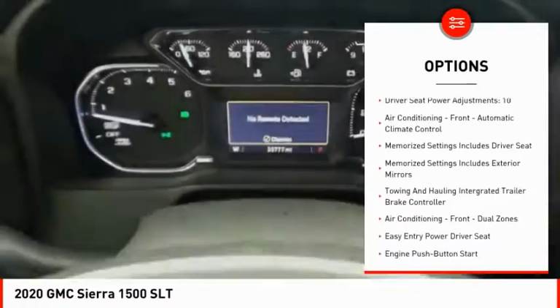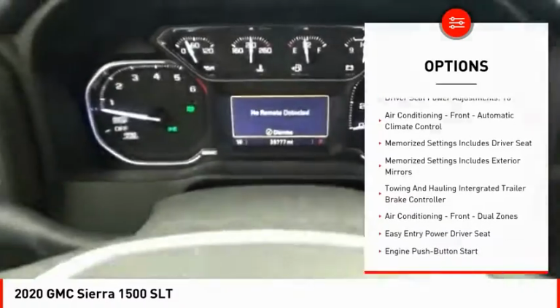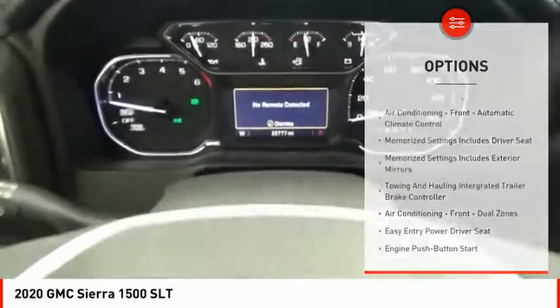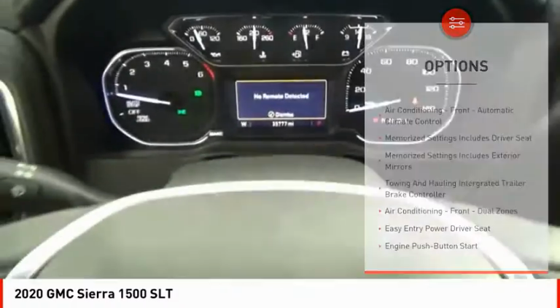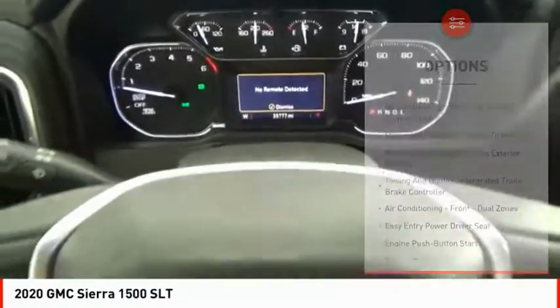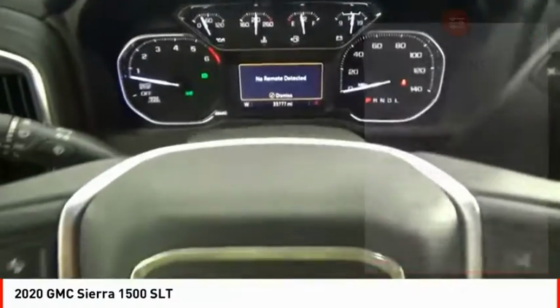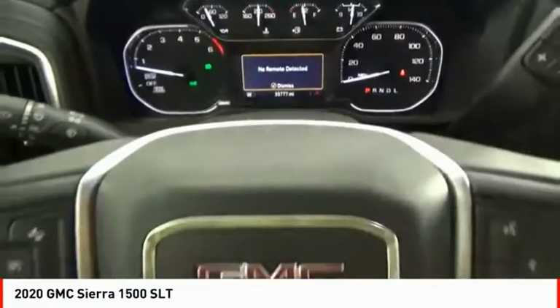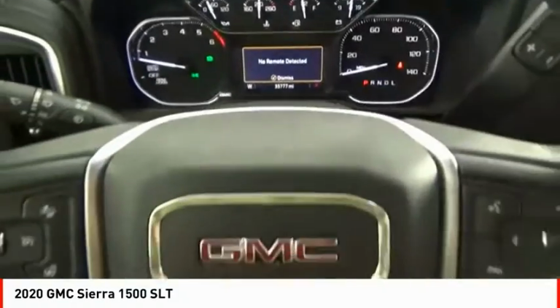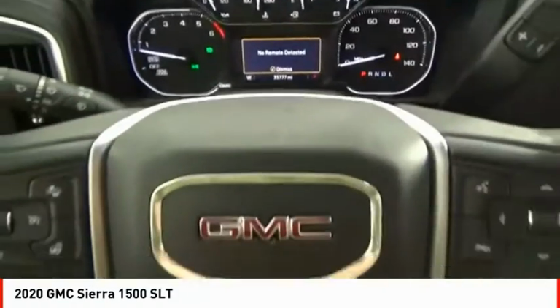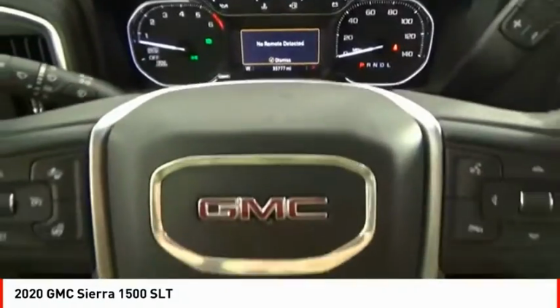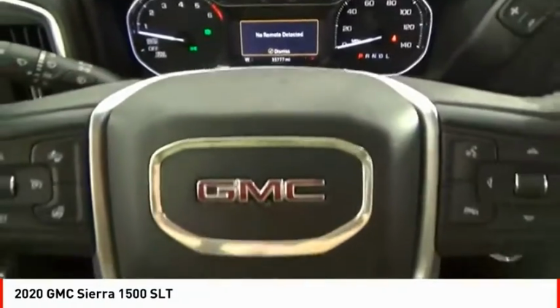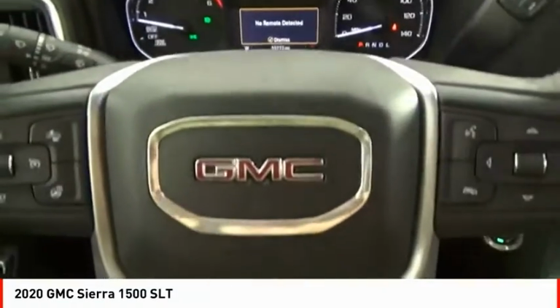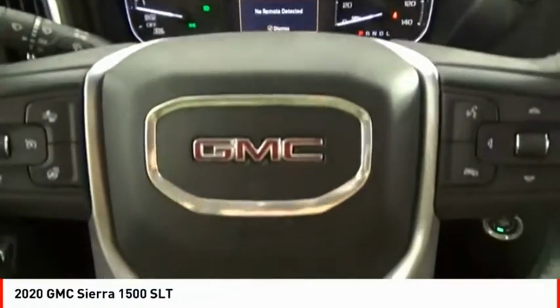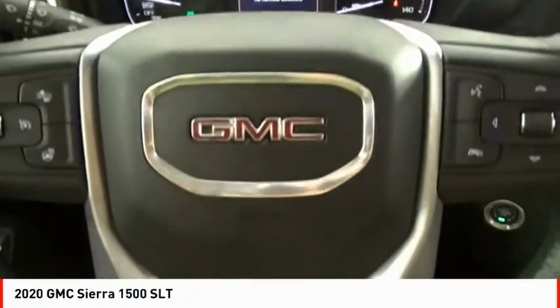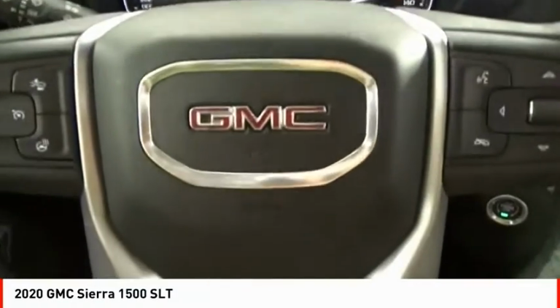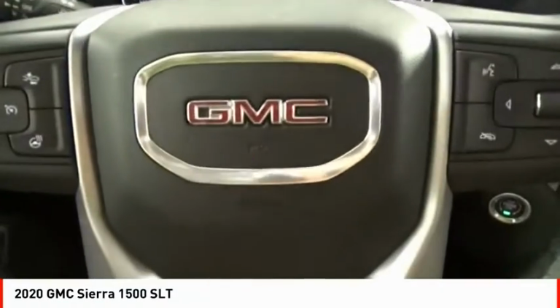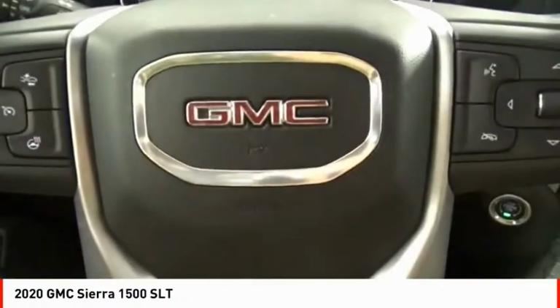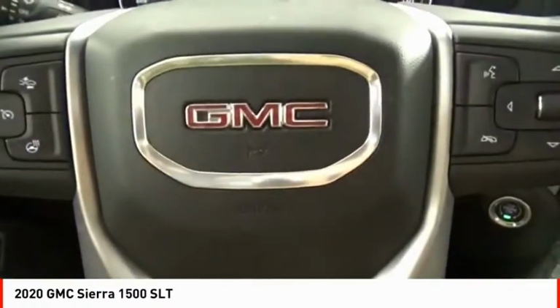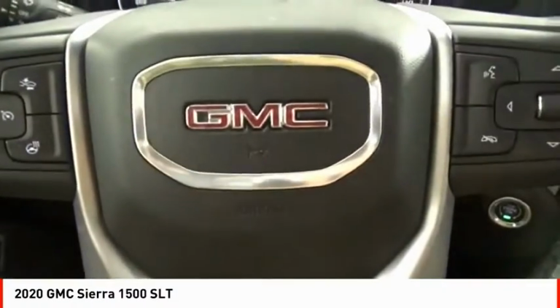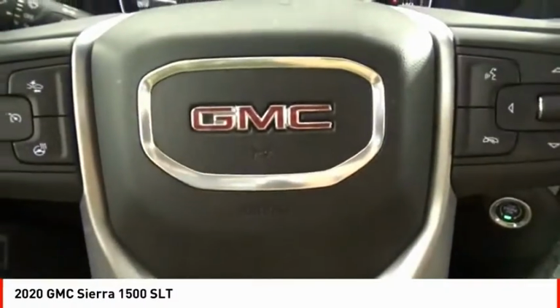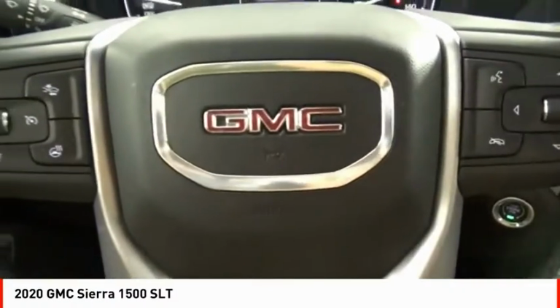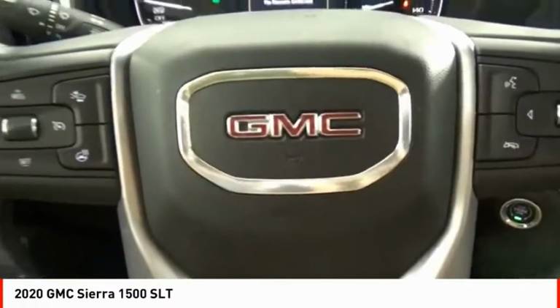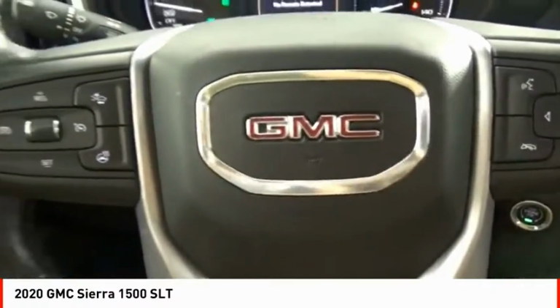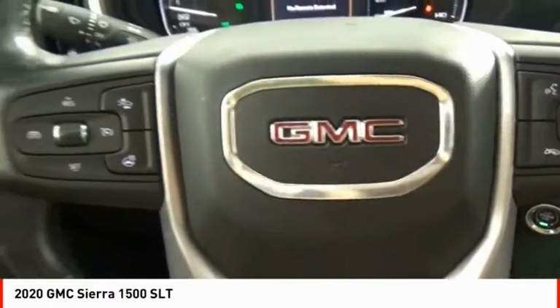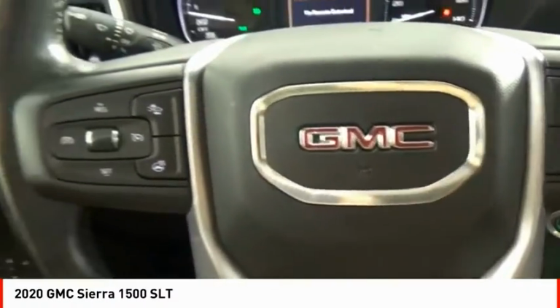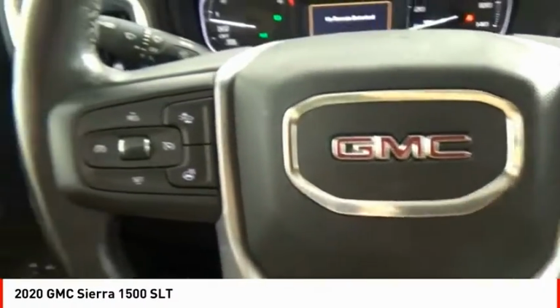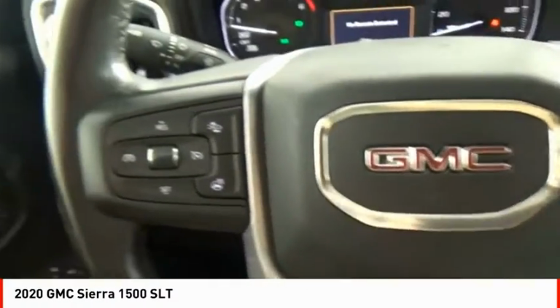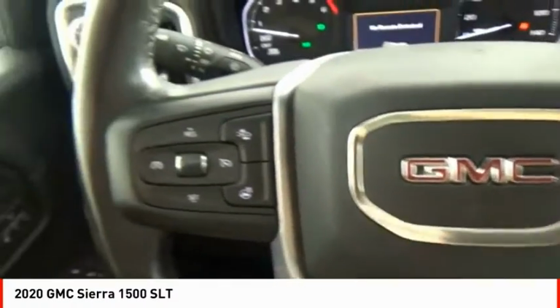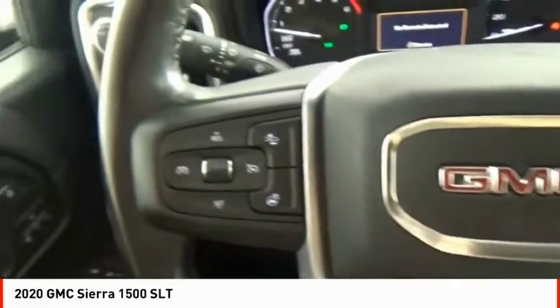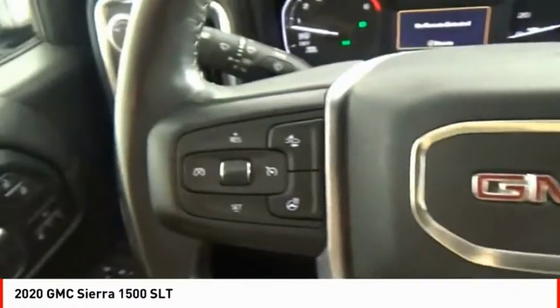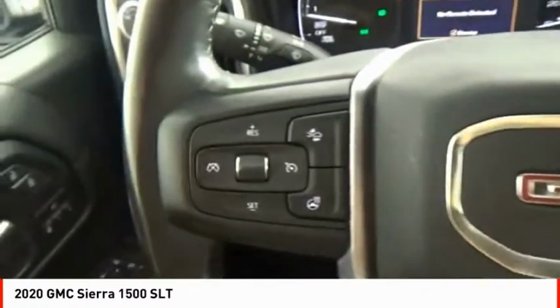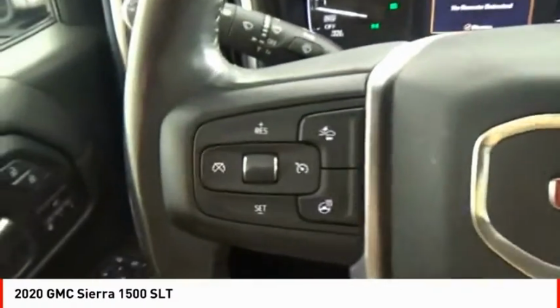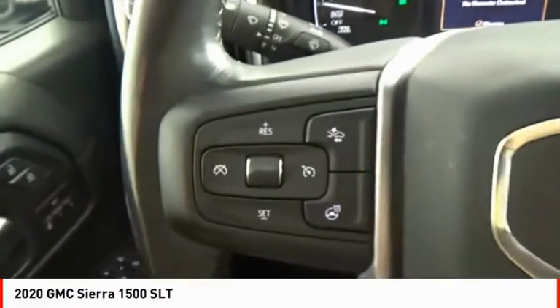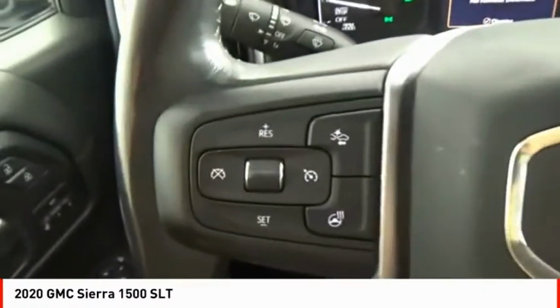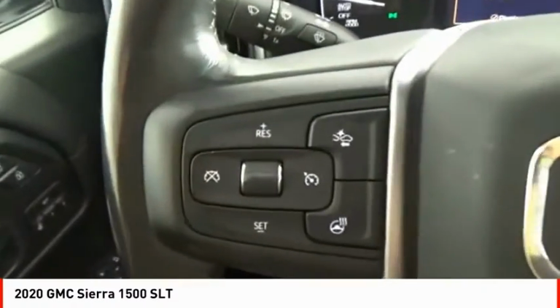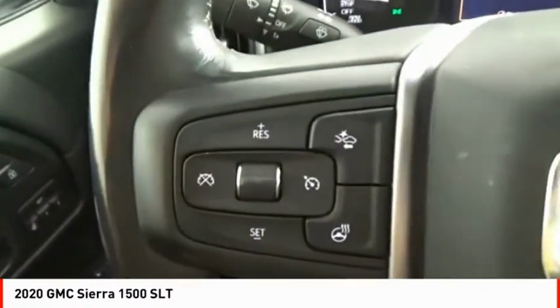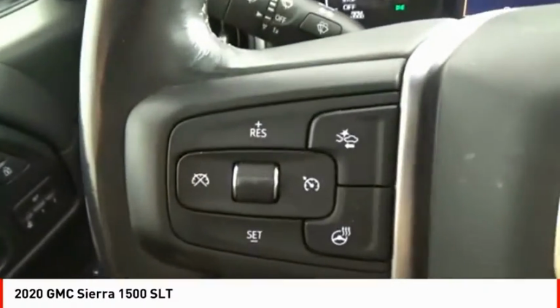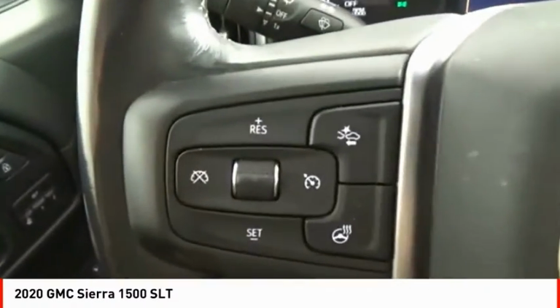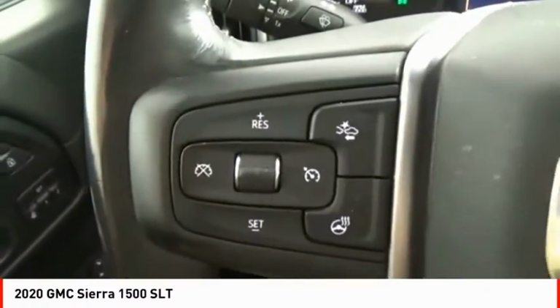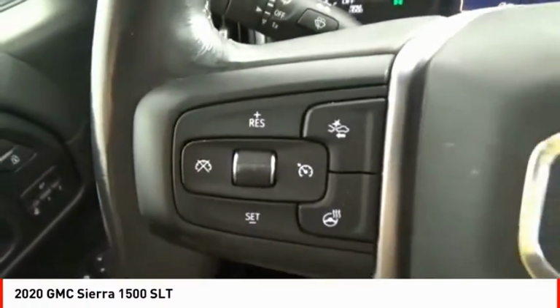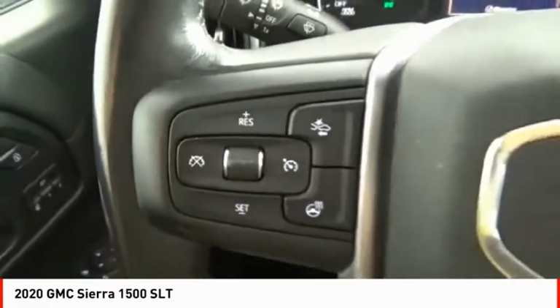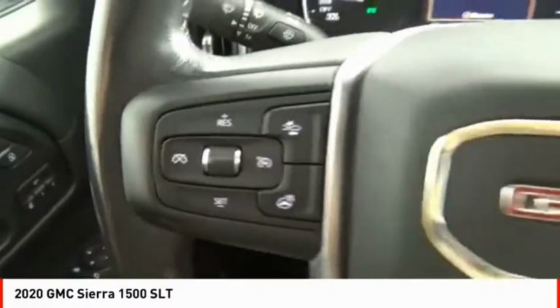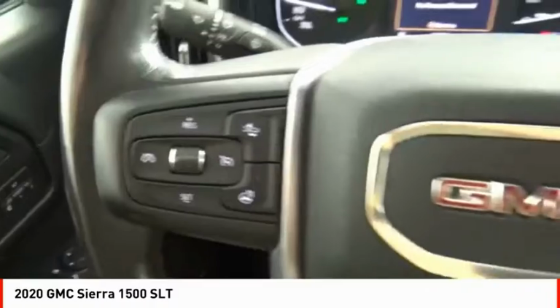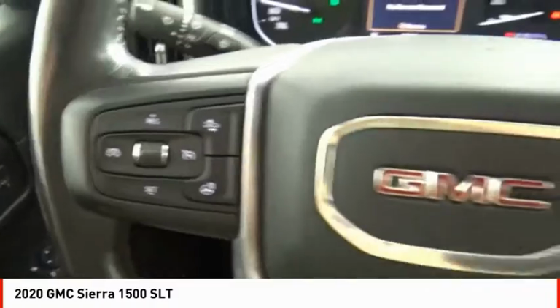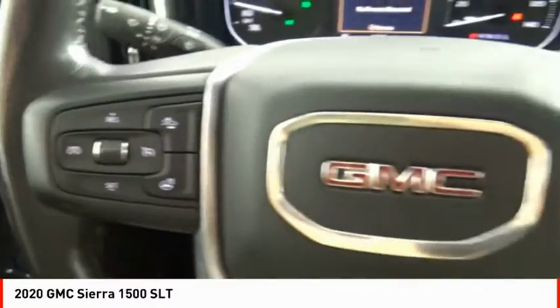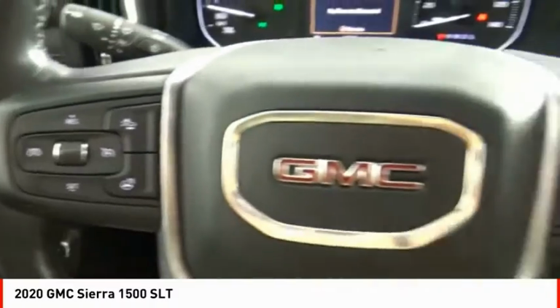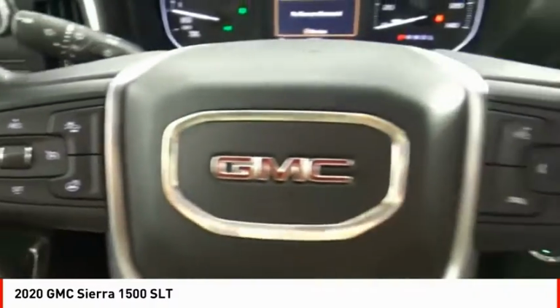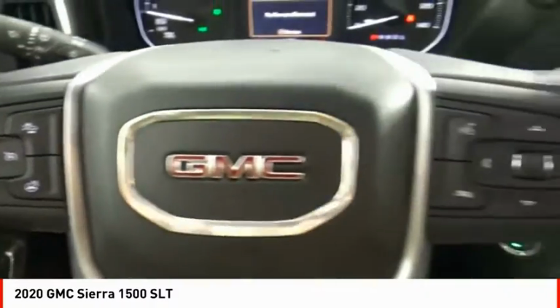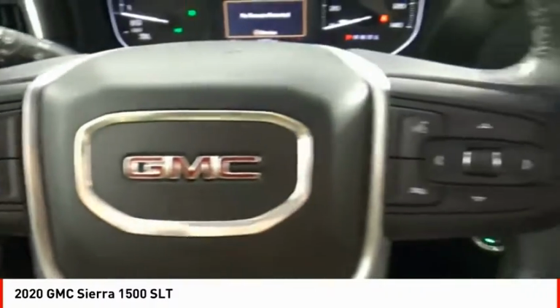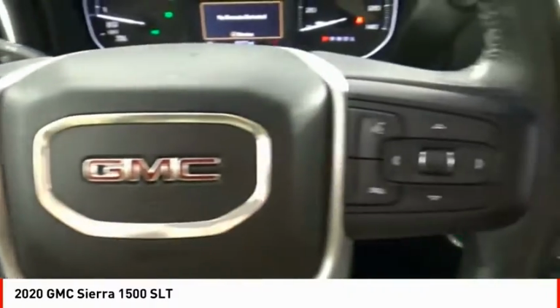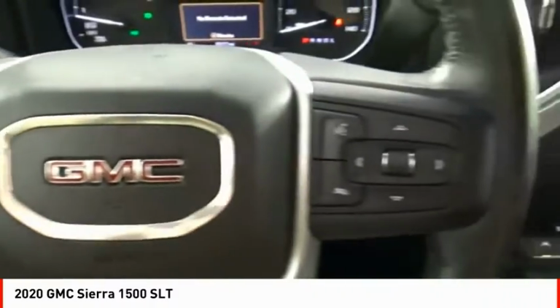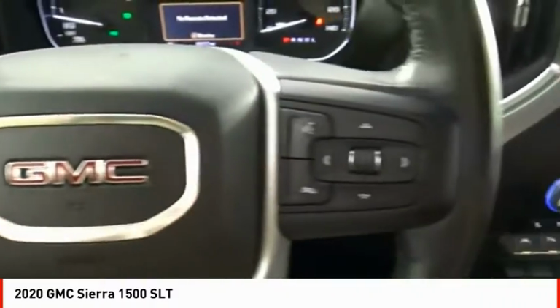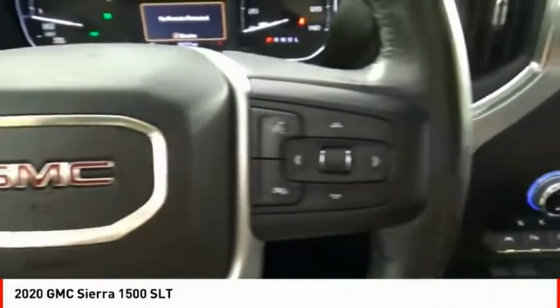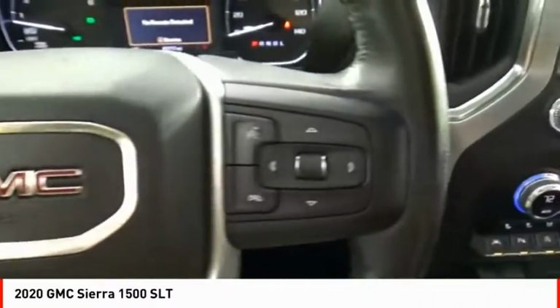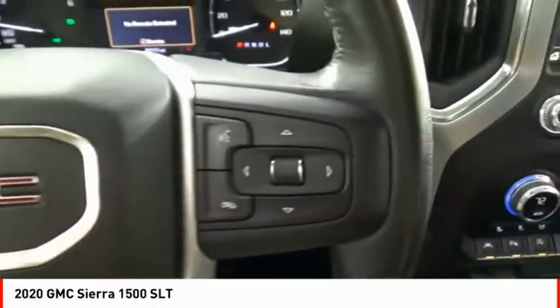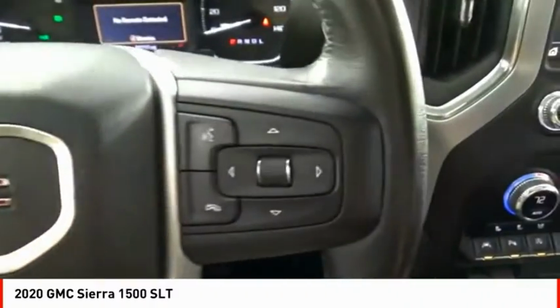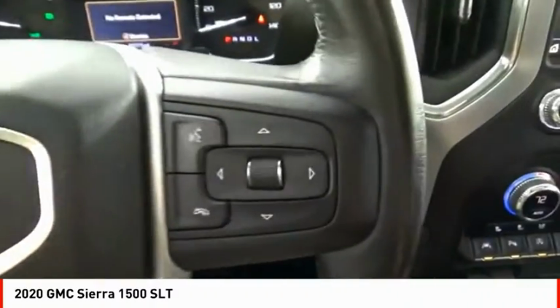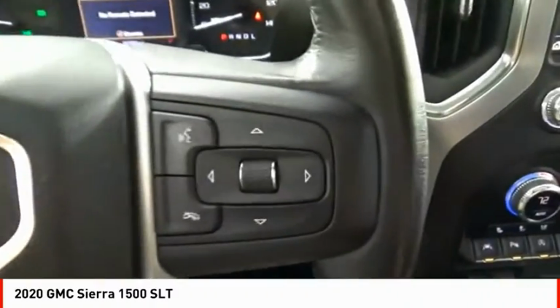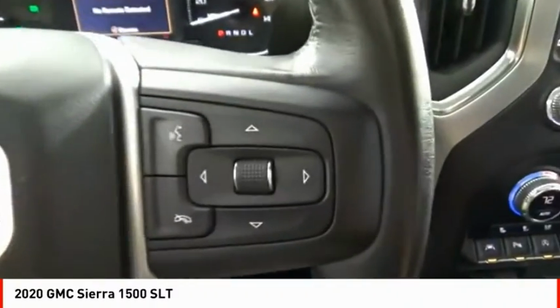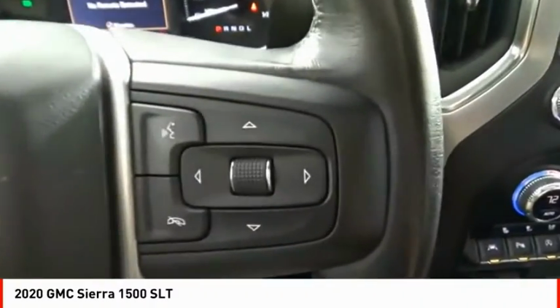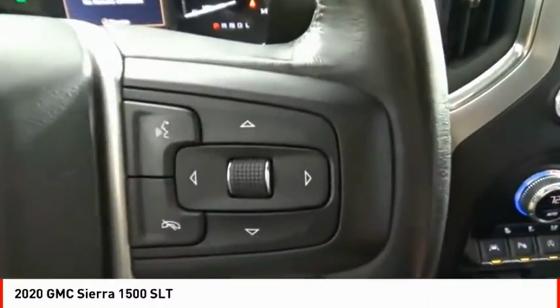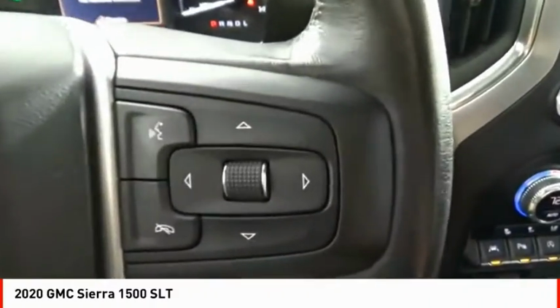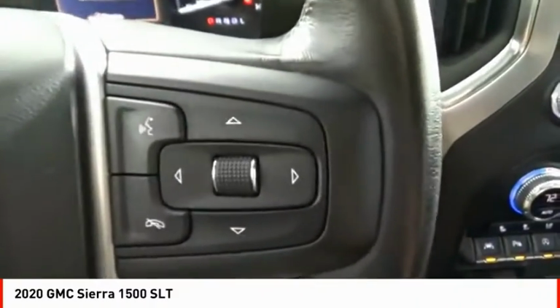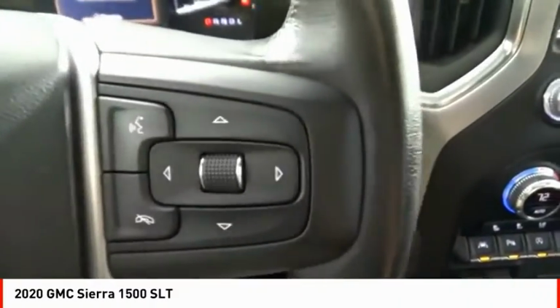Stability control, front suspension type strut, roll stability control, rear step bumper, and power brakes.